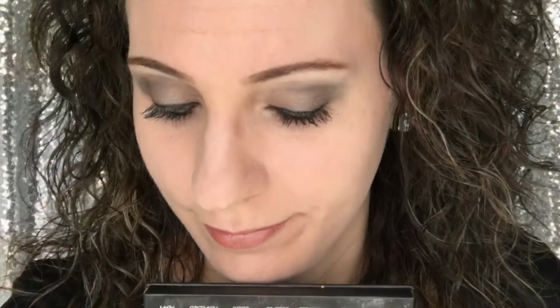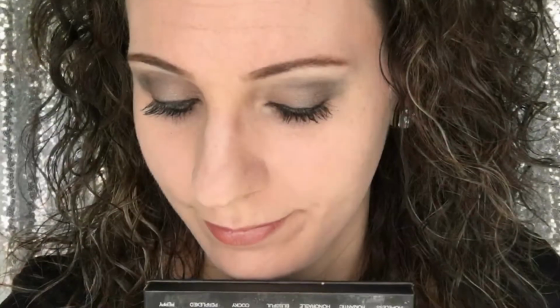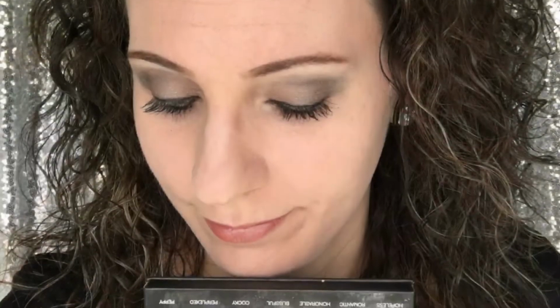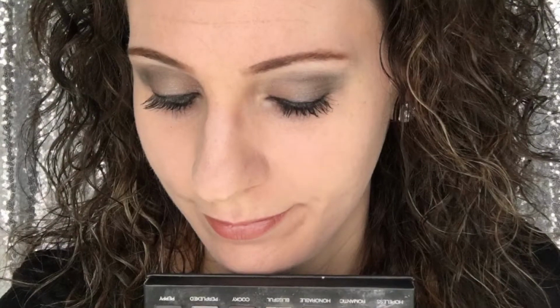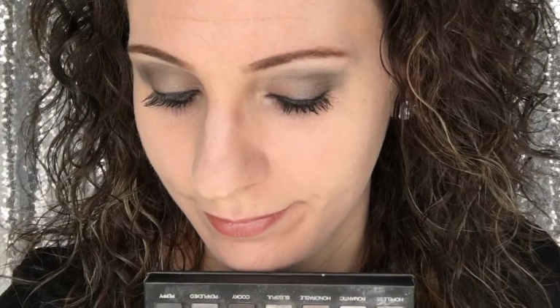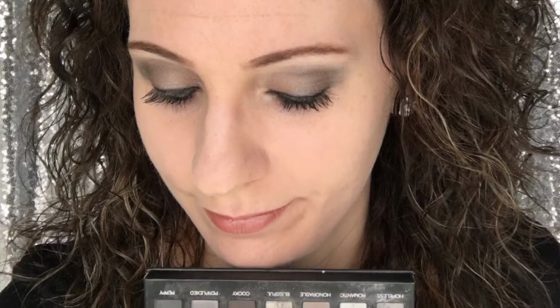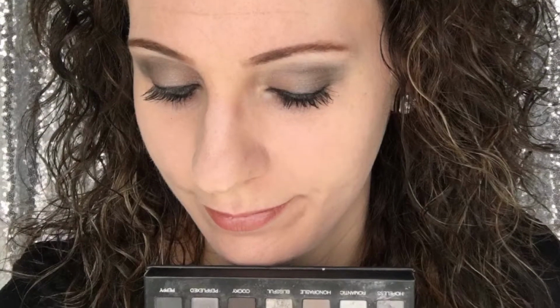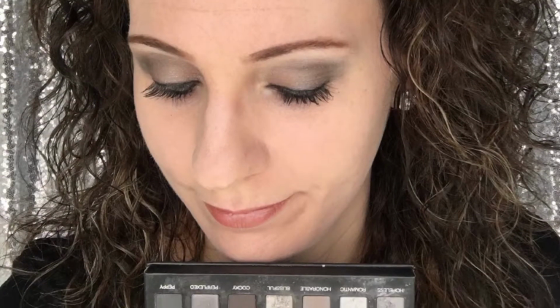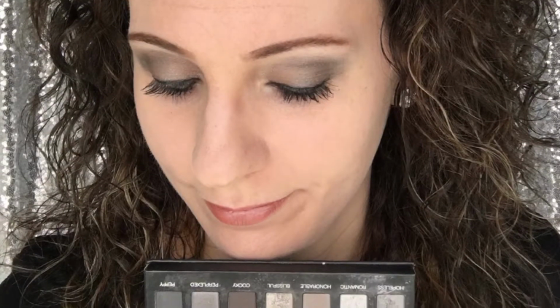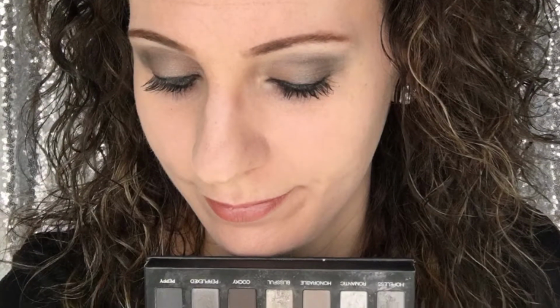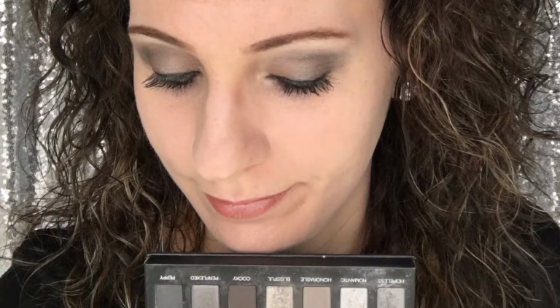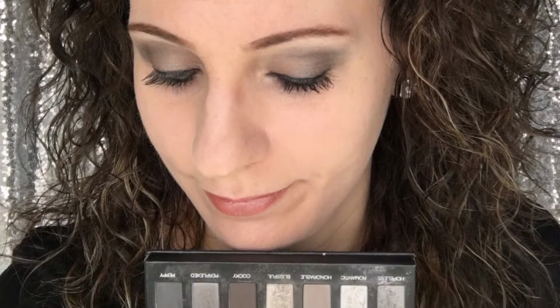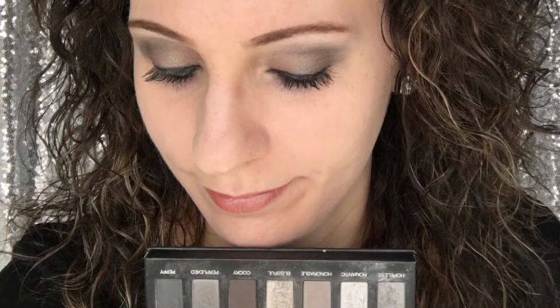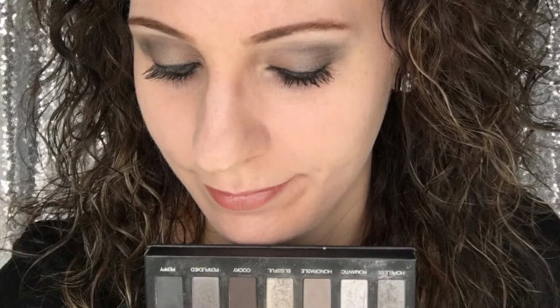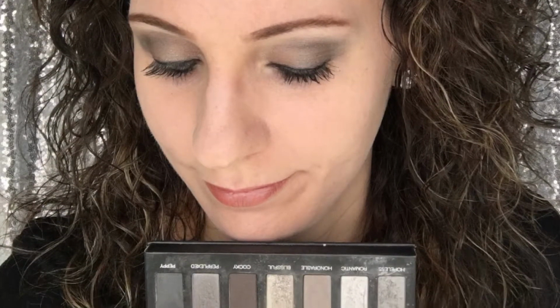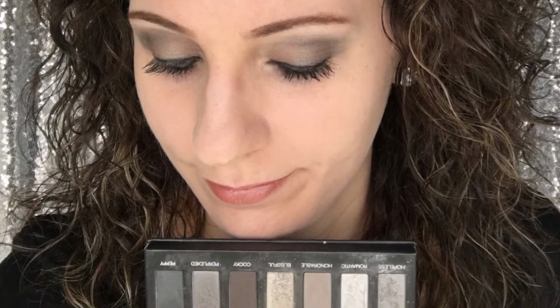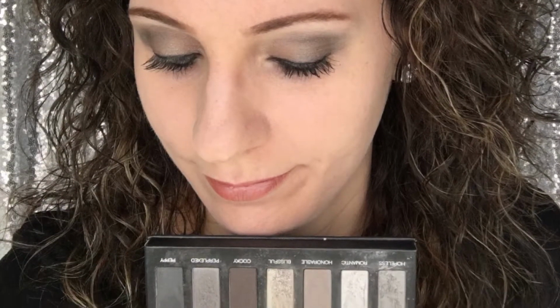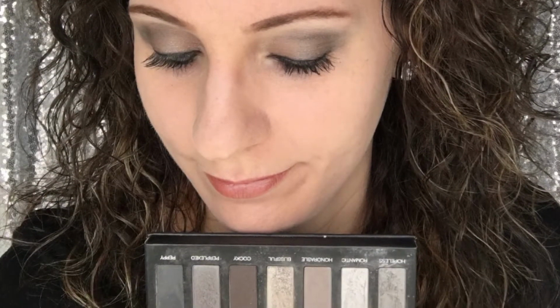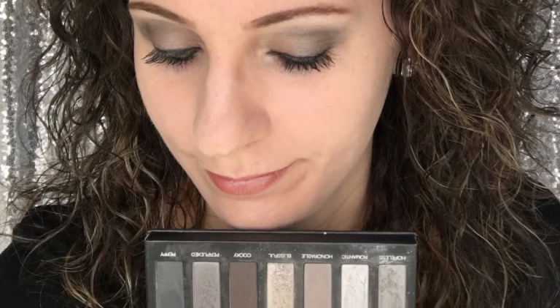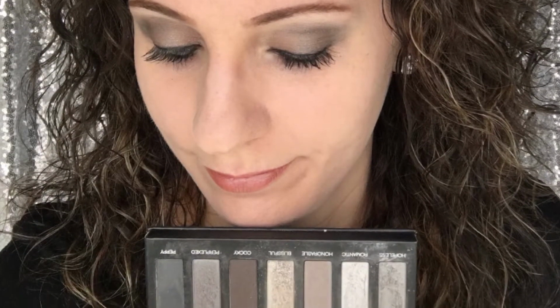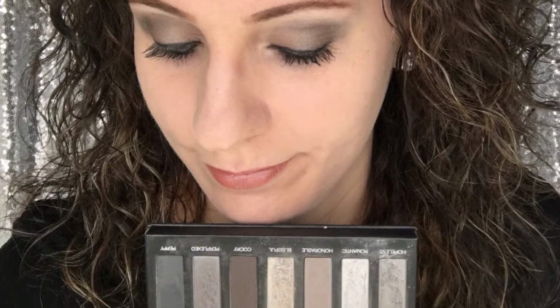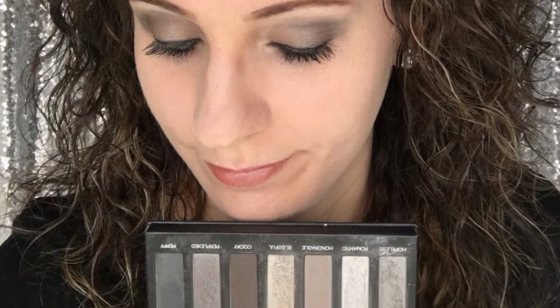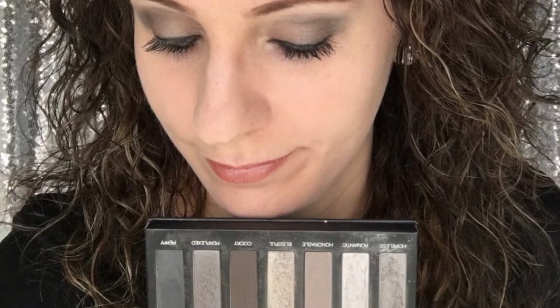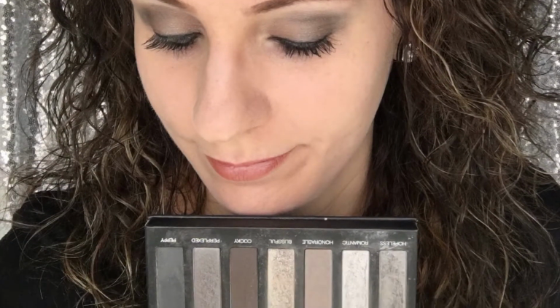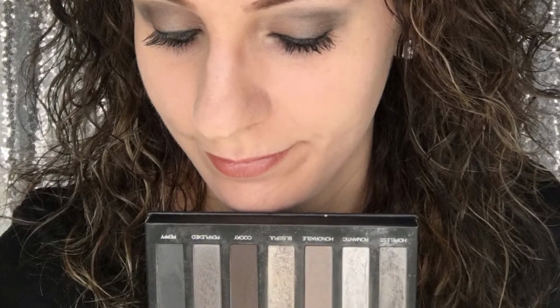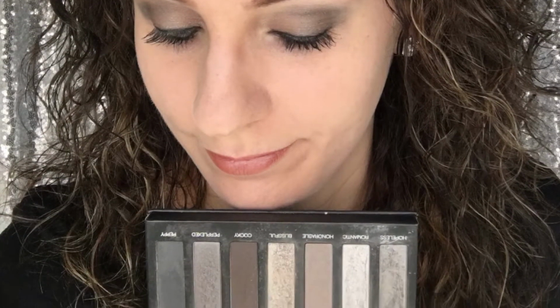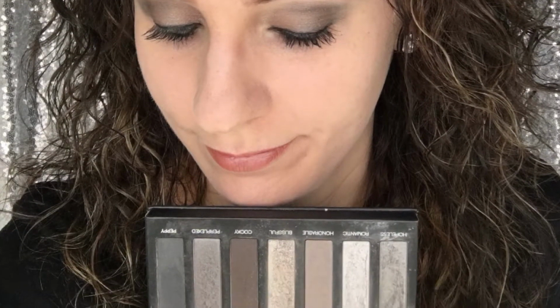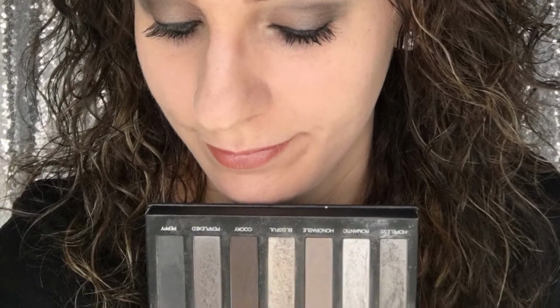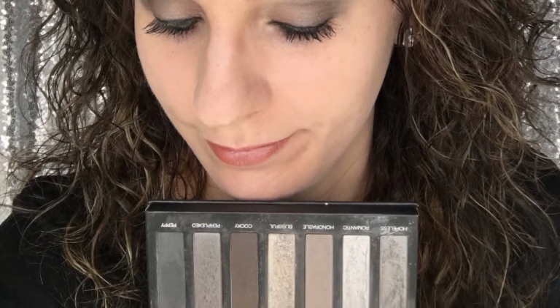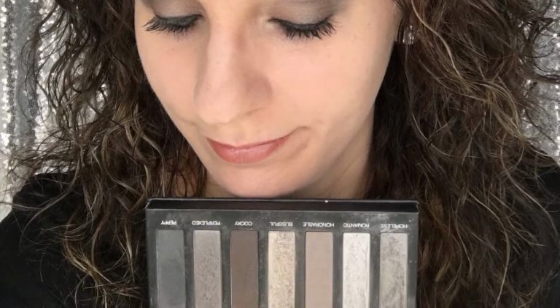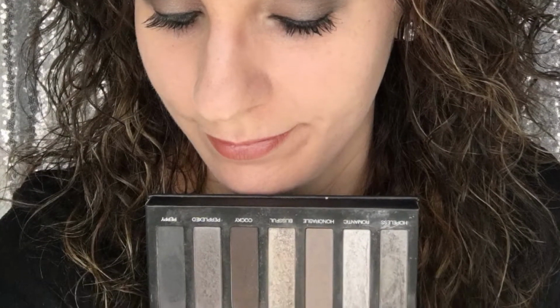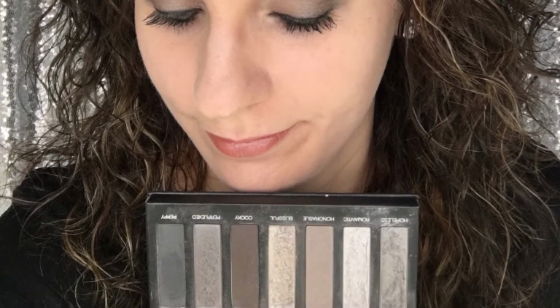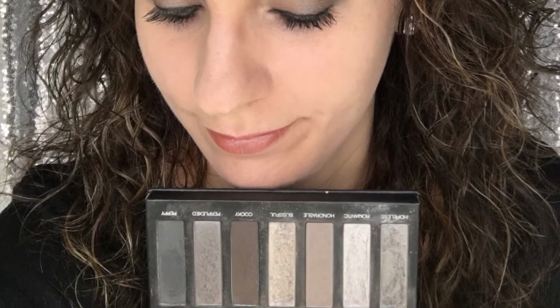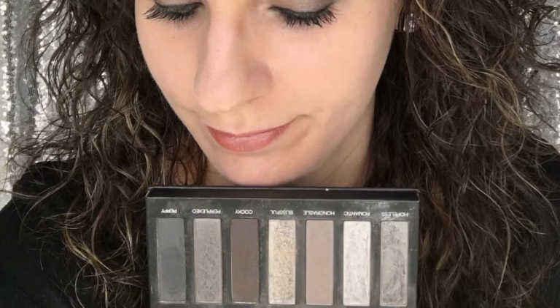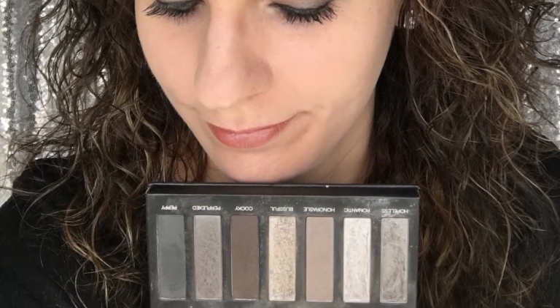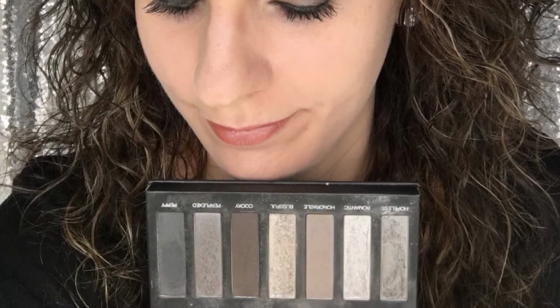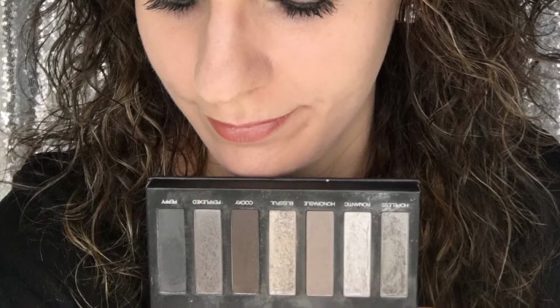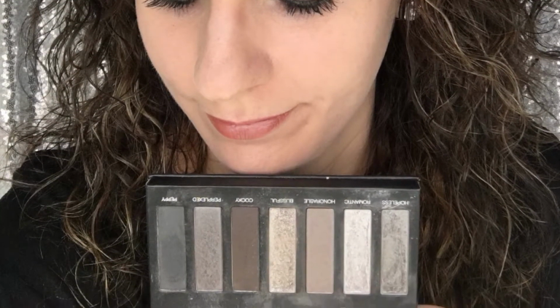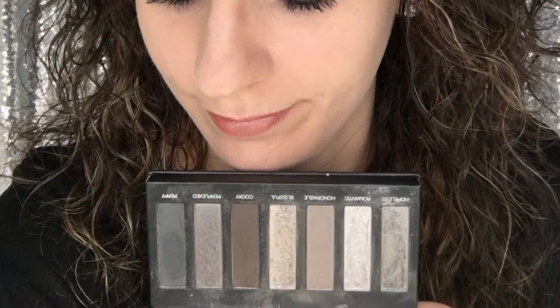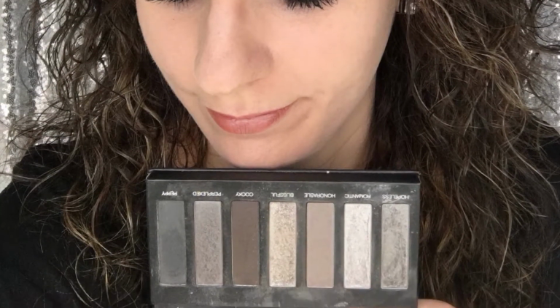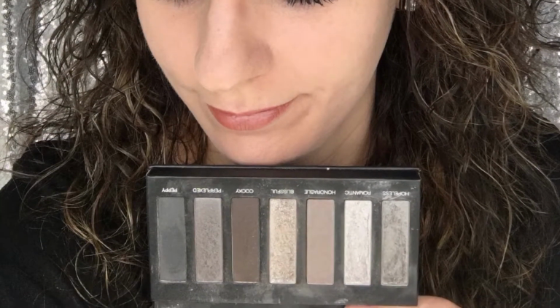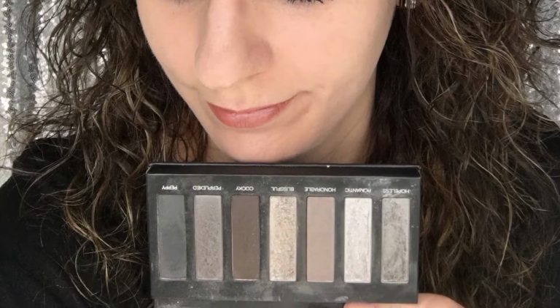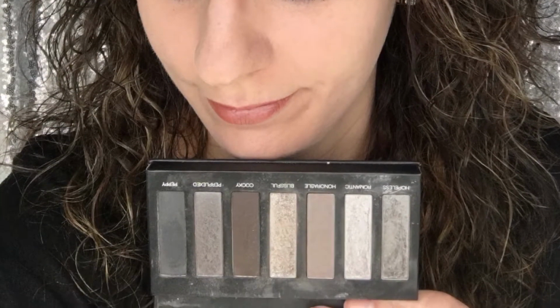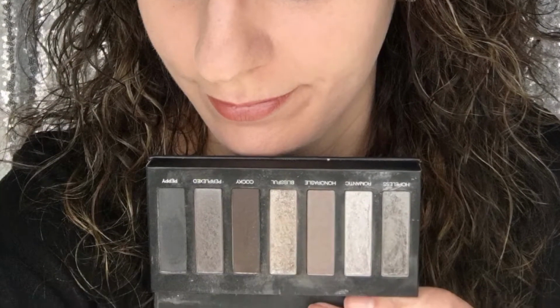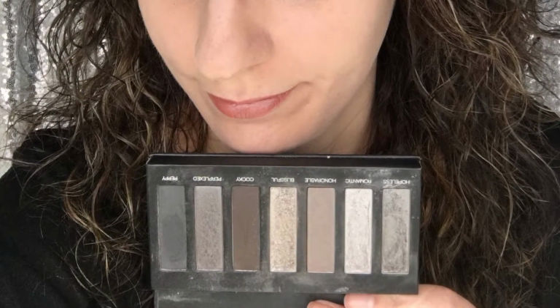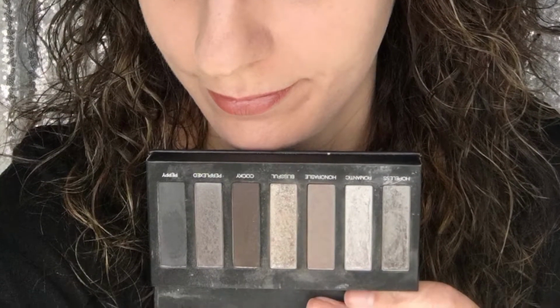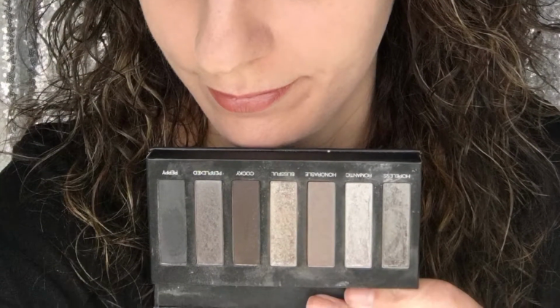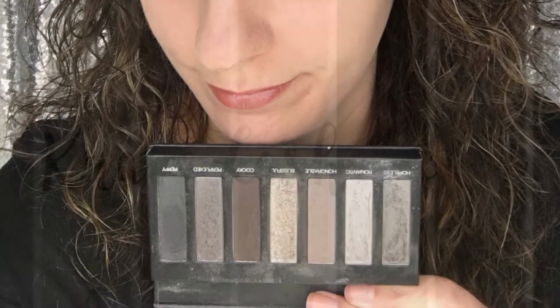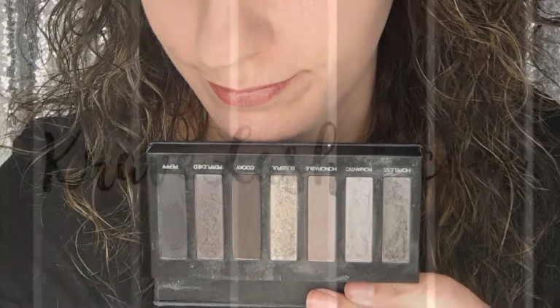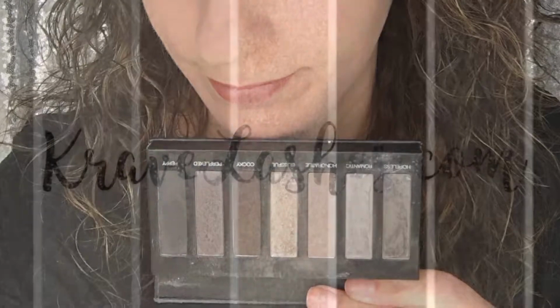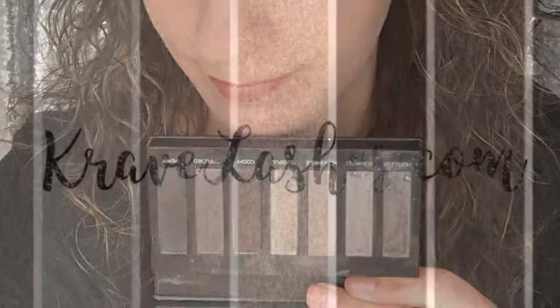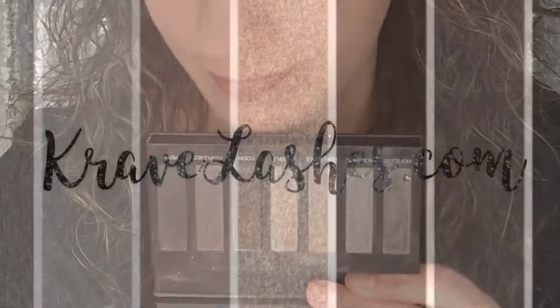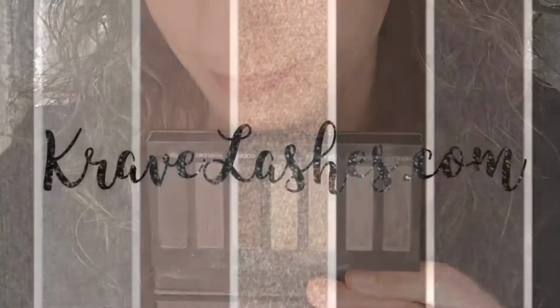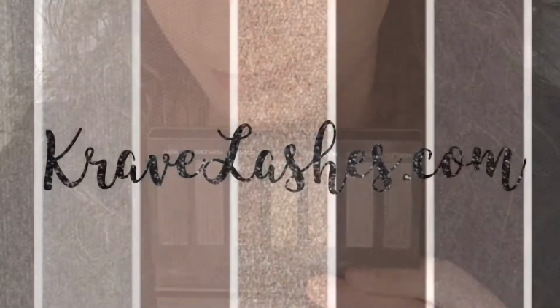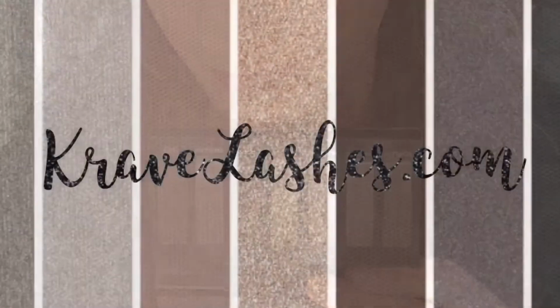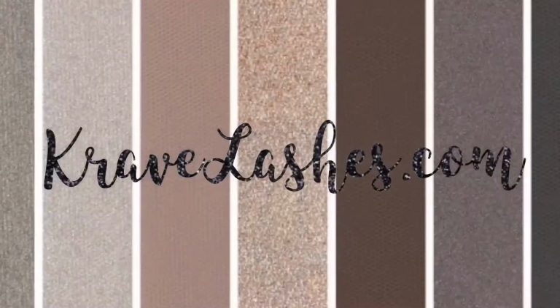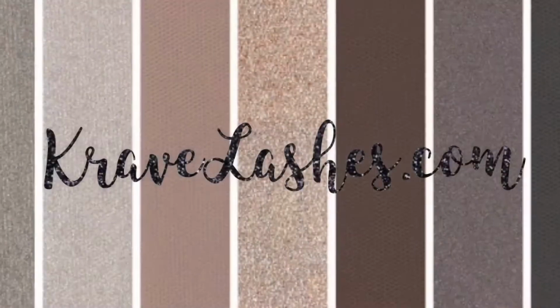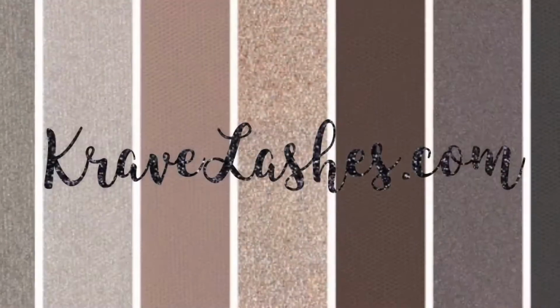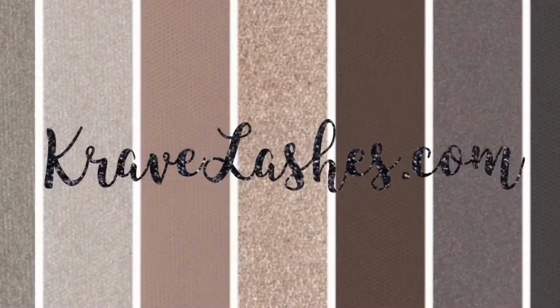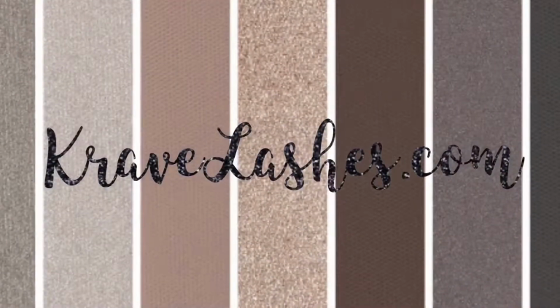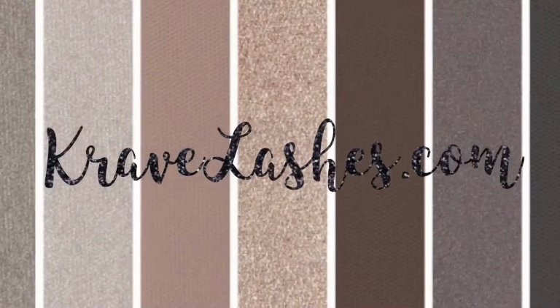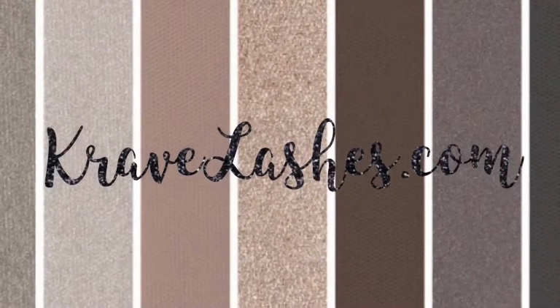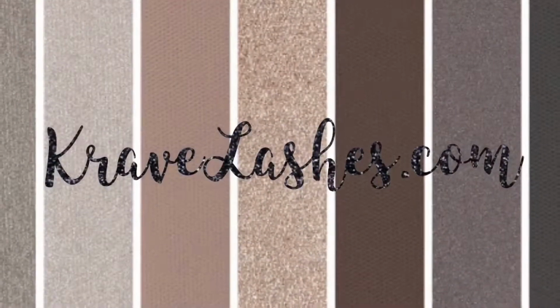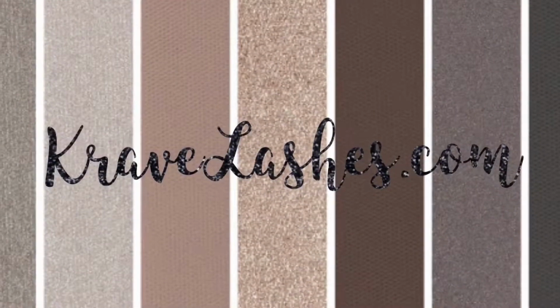And that's palette 2. You can see this and all of the rest of our wonderful products at CraveLashes.com.